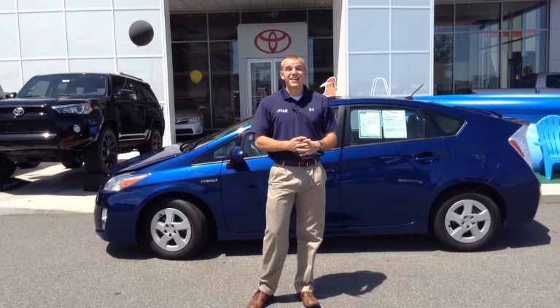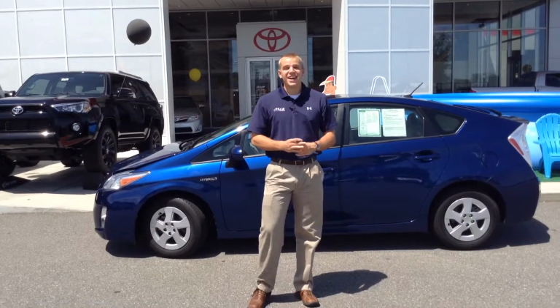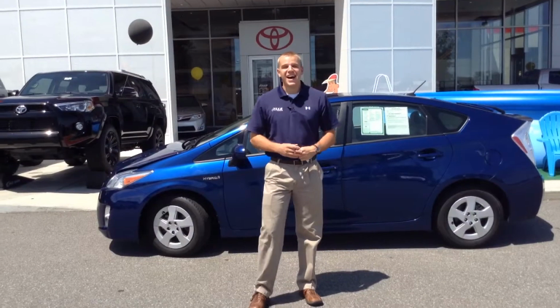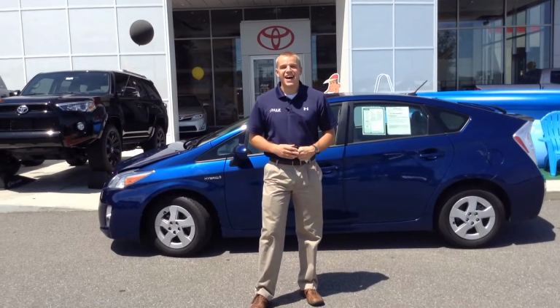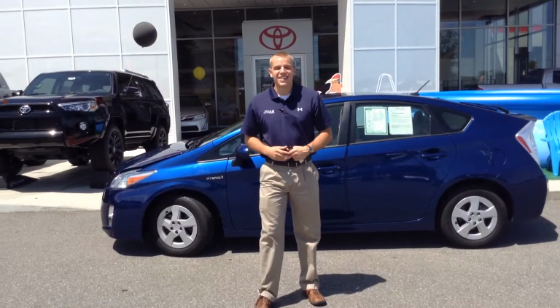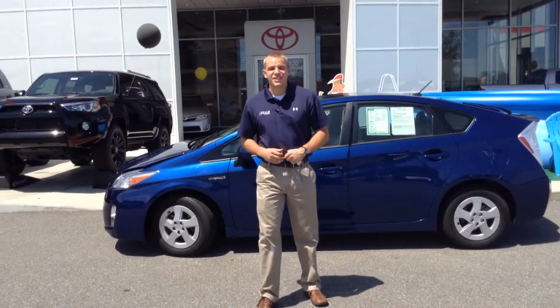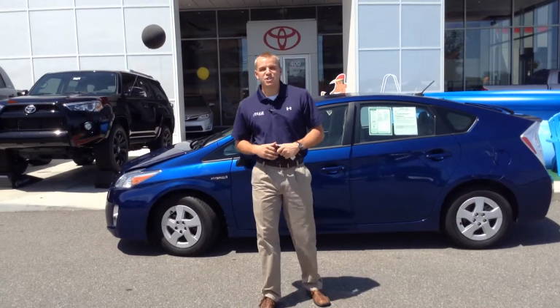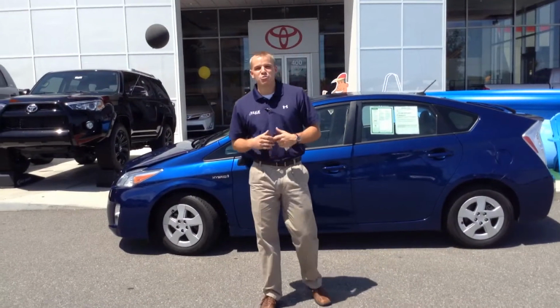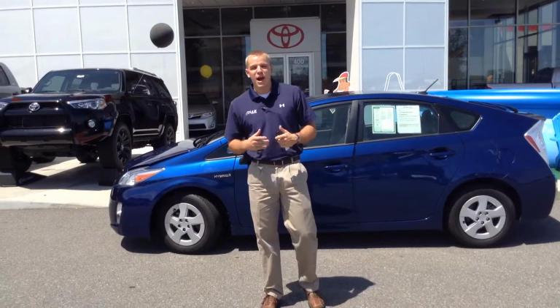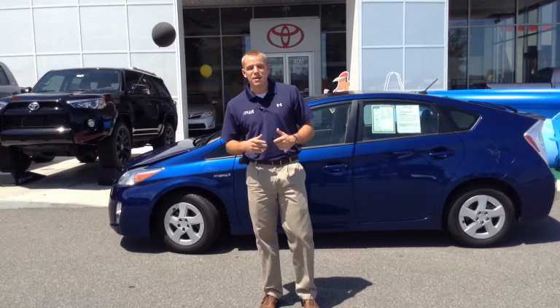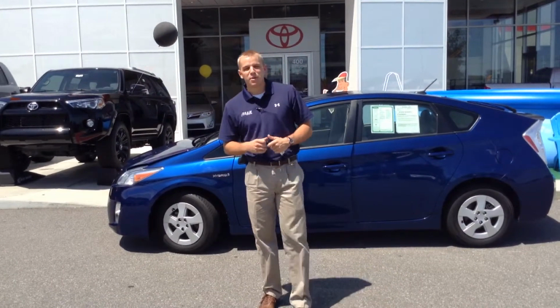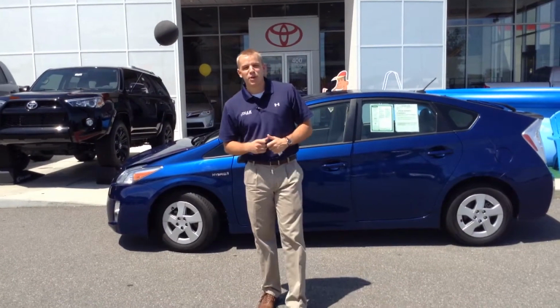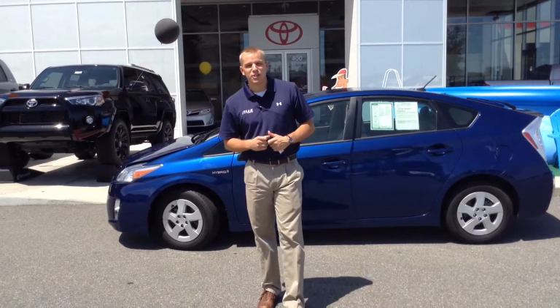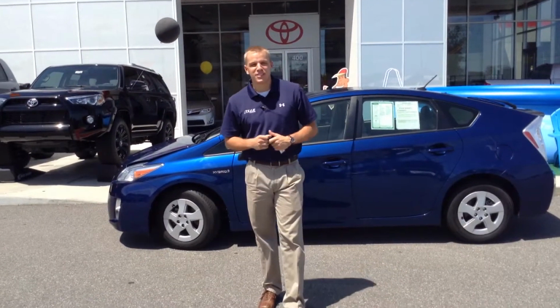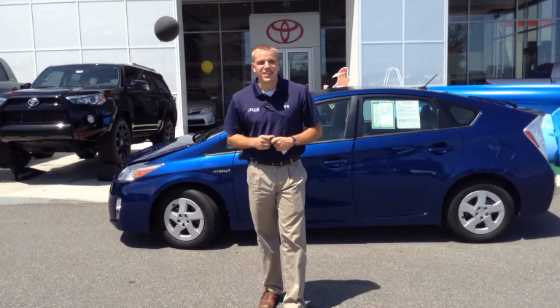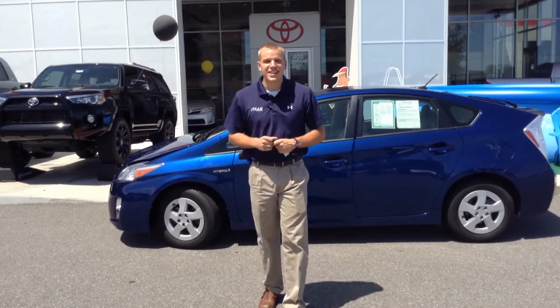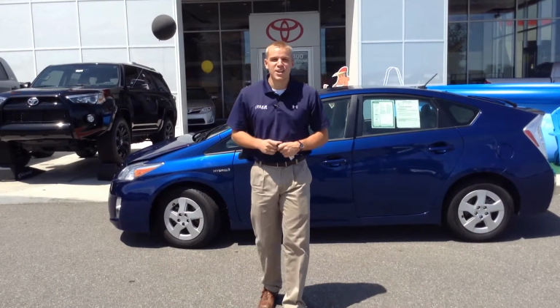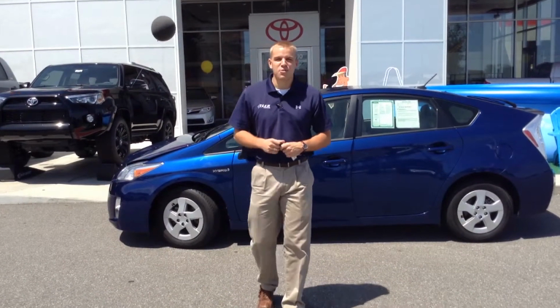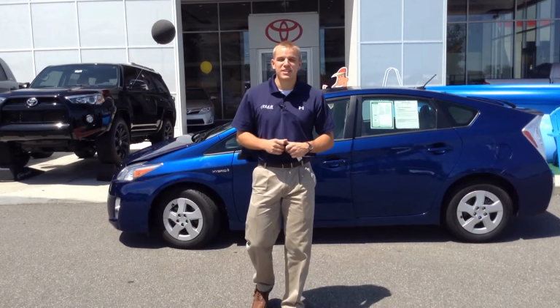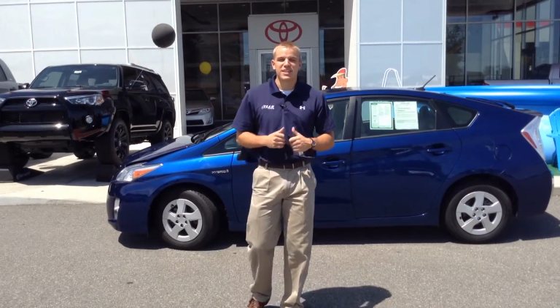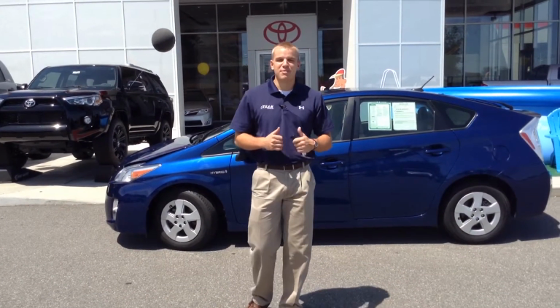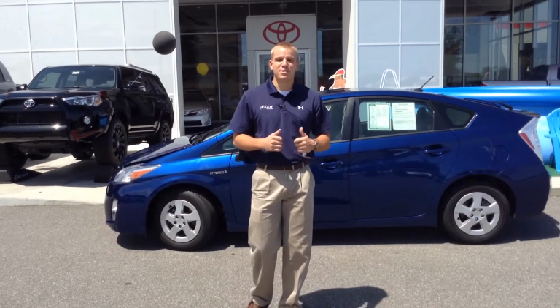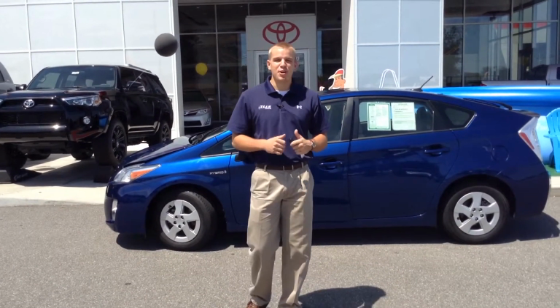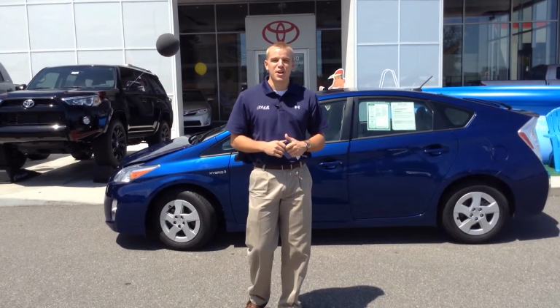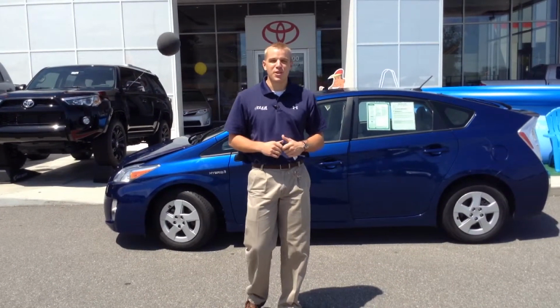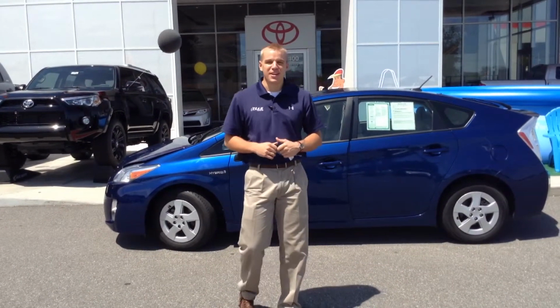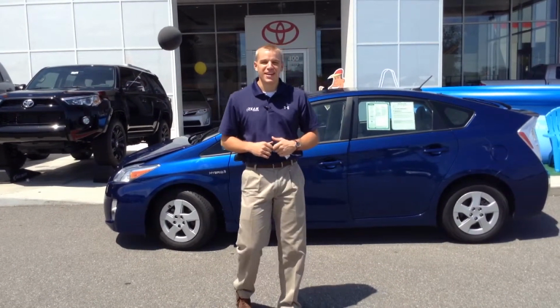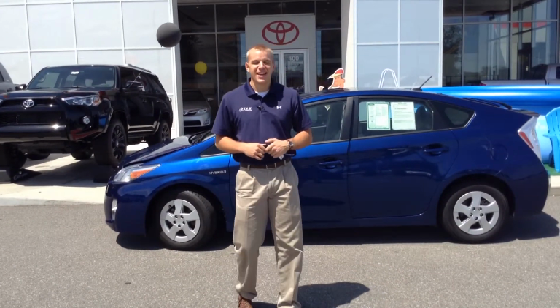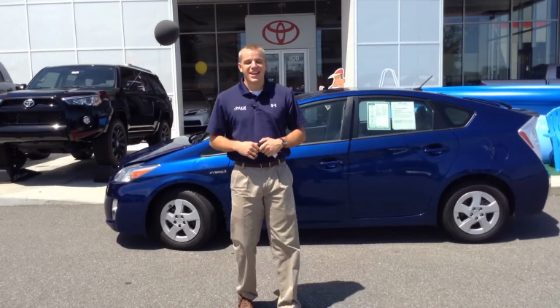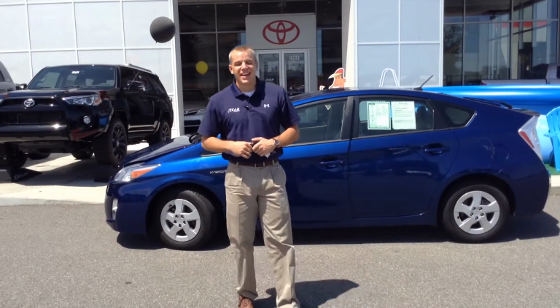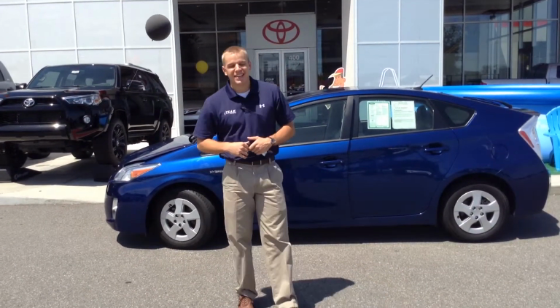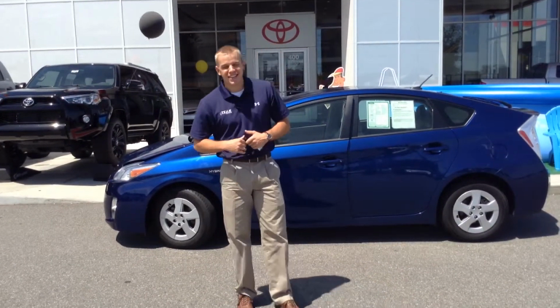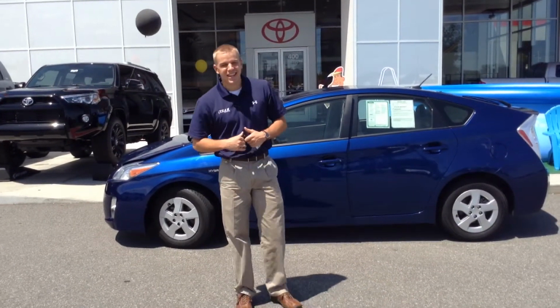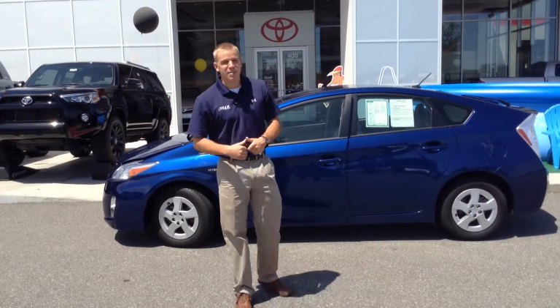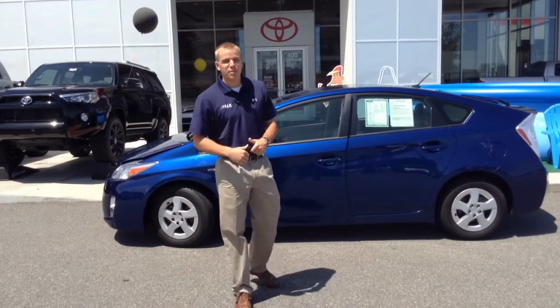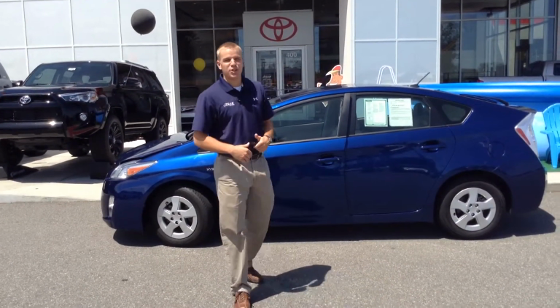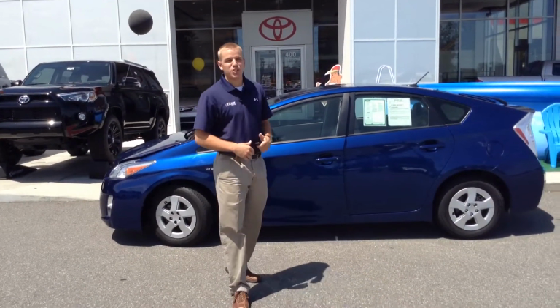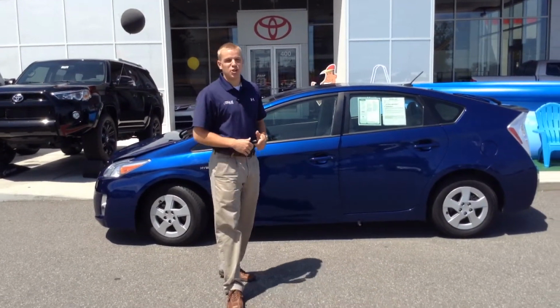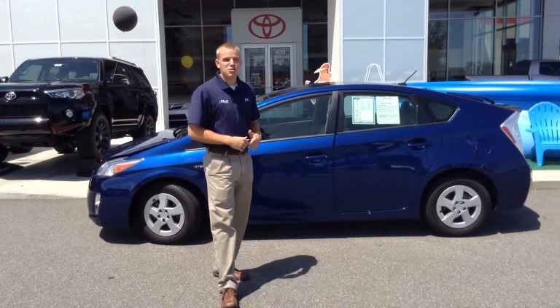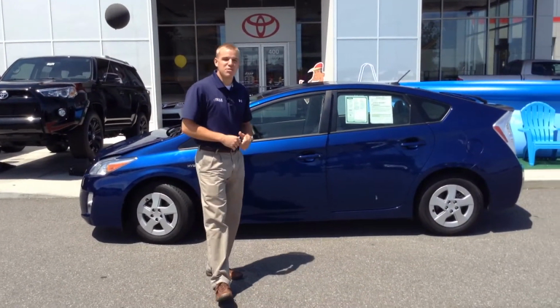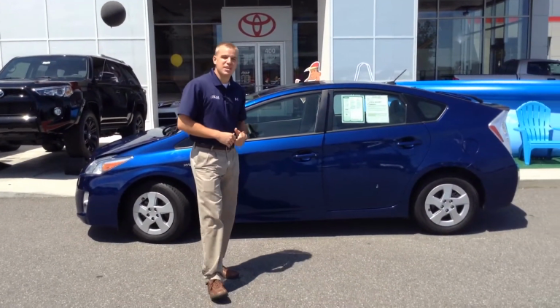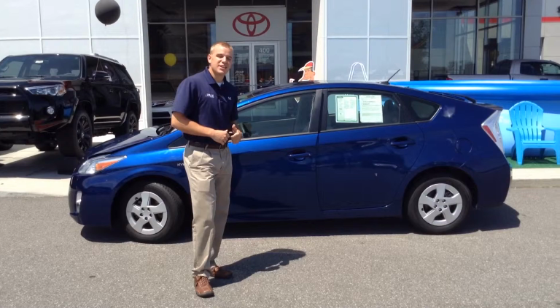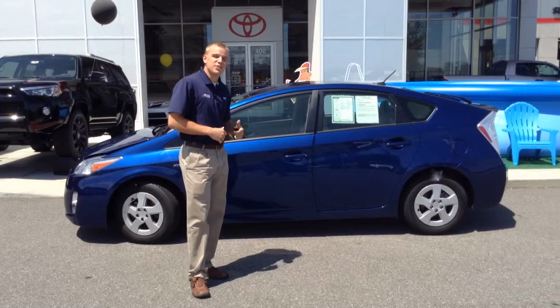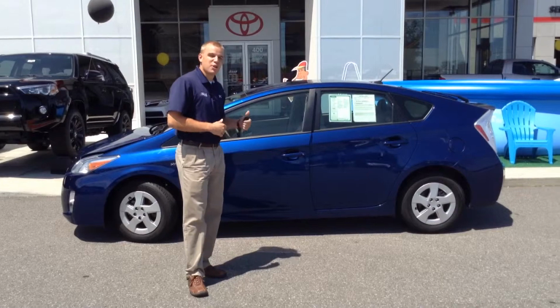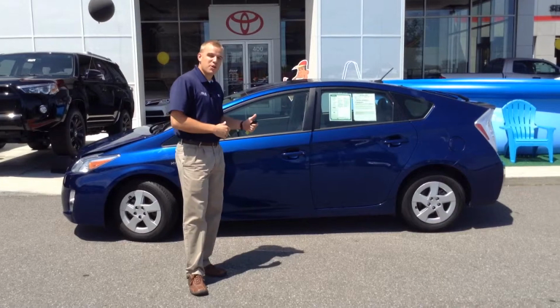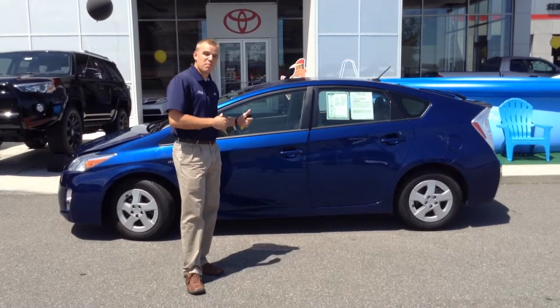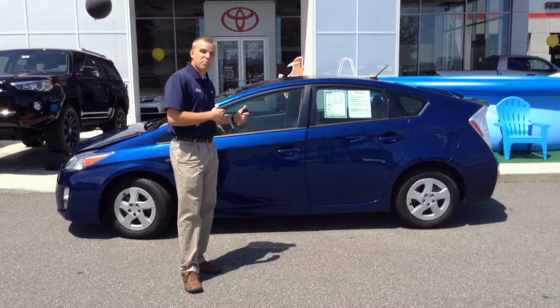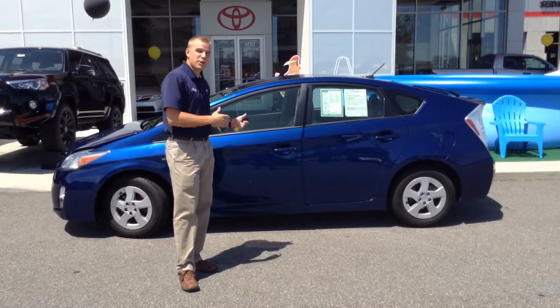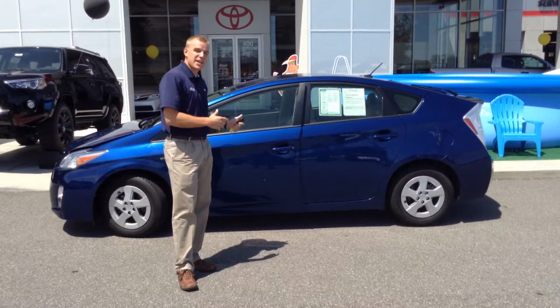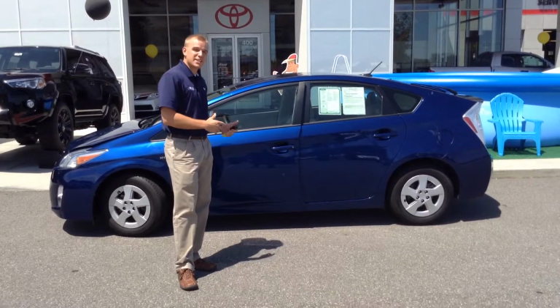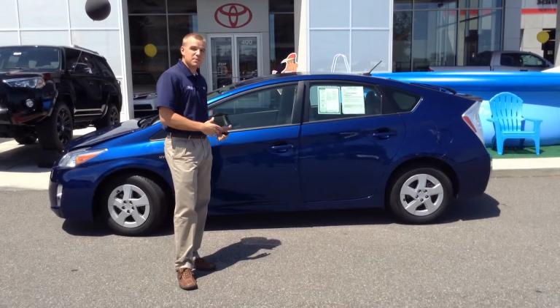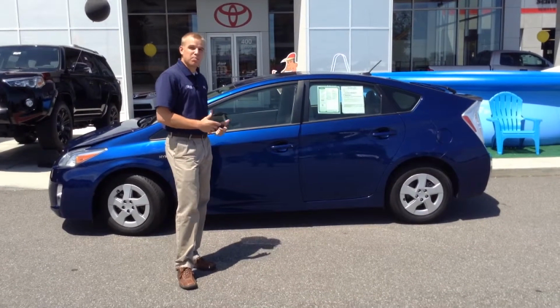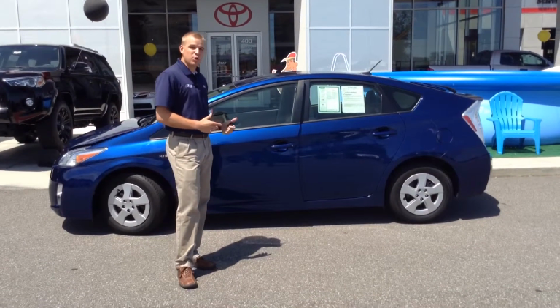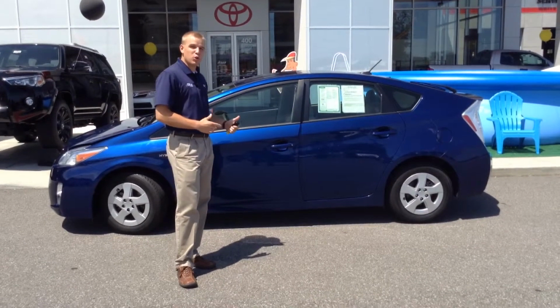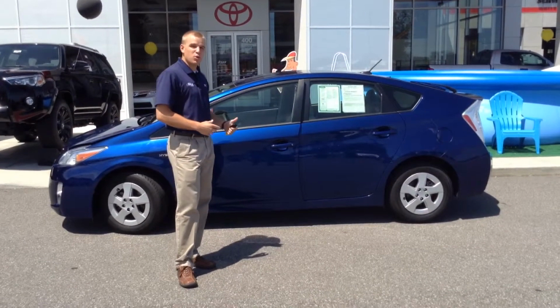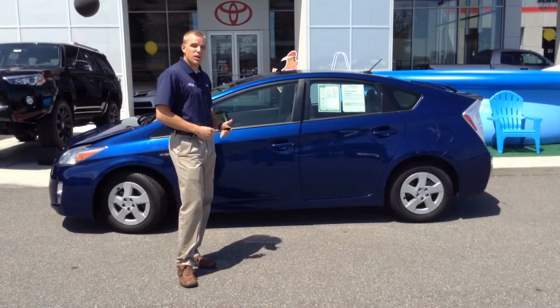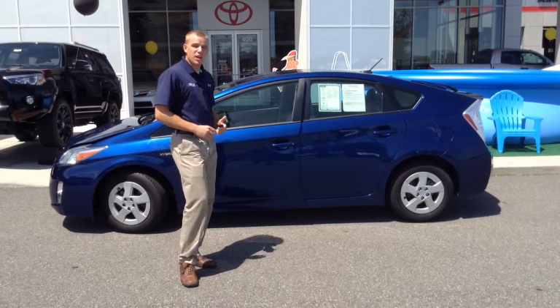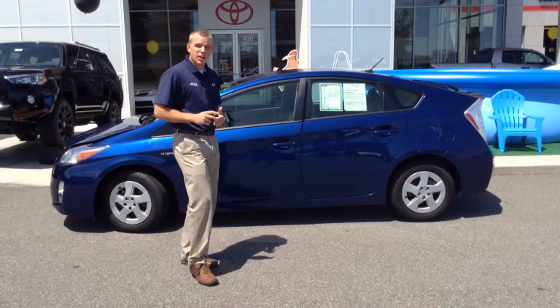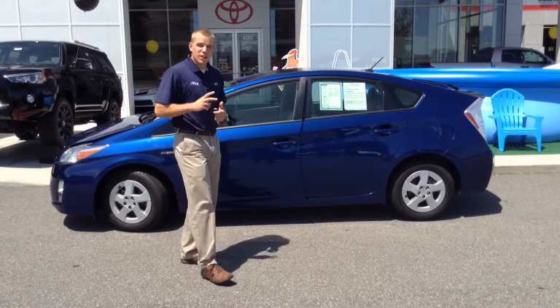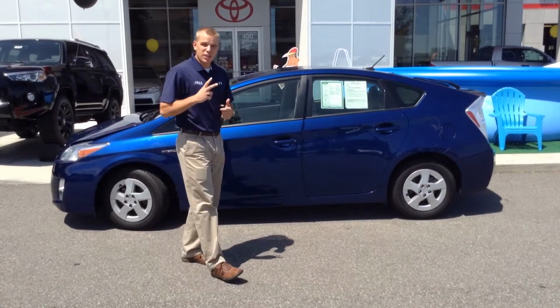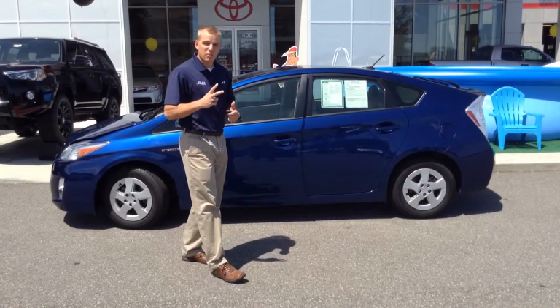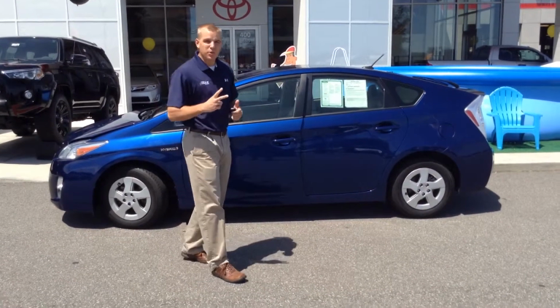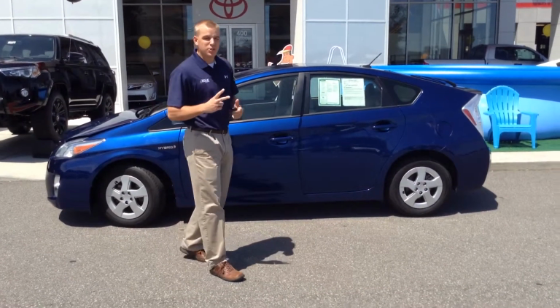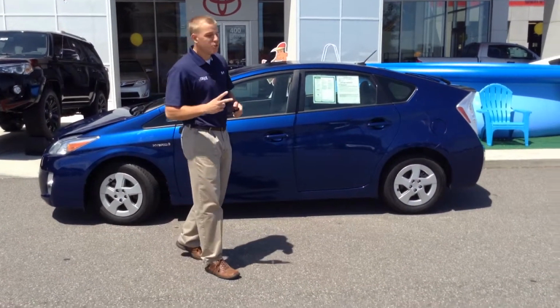Hi, this is Ryan Burleson here with Team Toyota, and today I'm going to show you the Toyota Prius Blue number two.